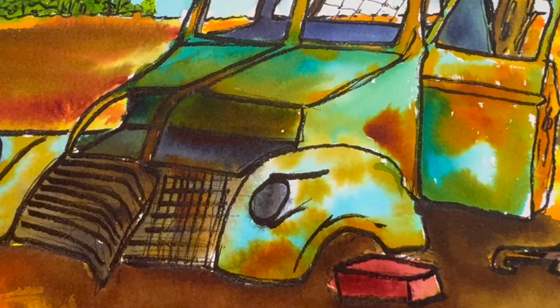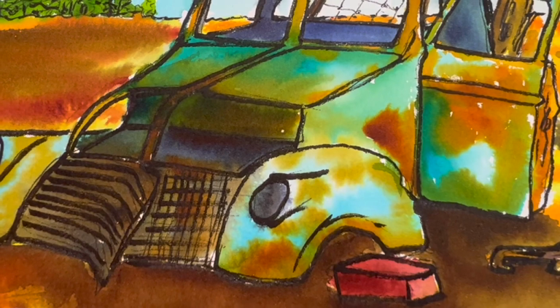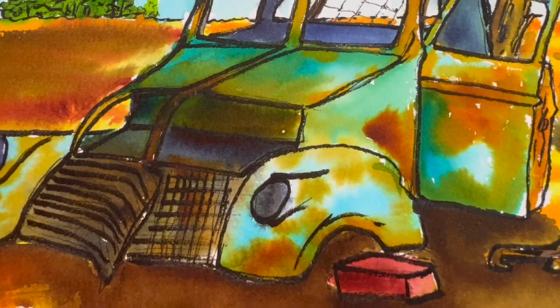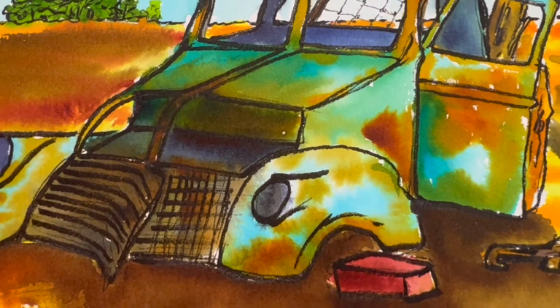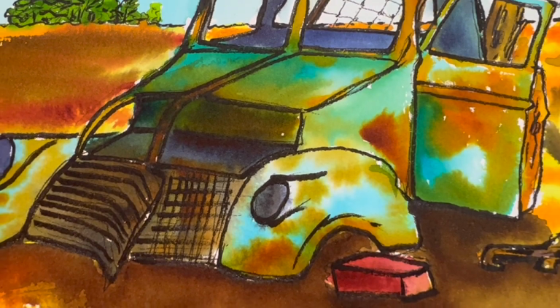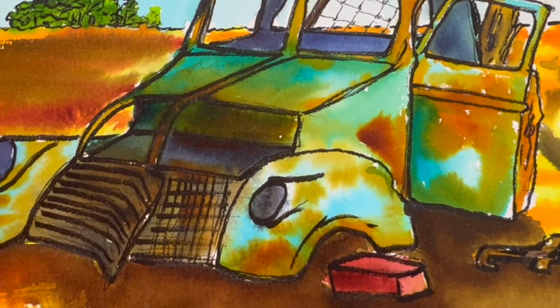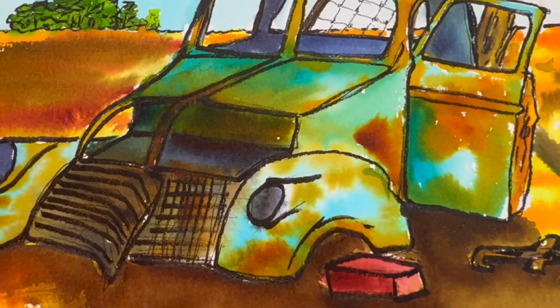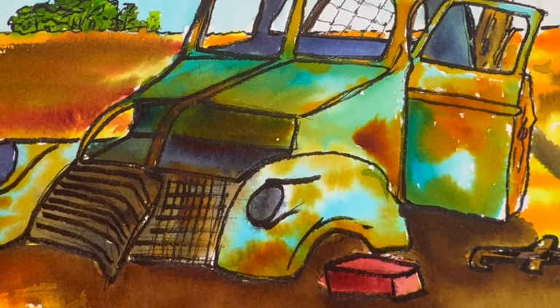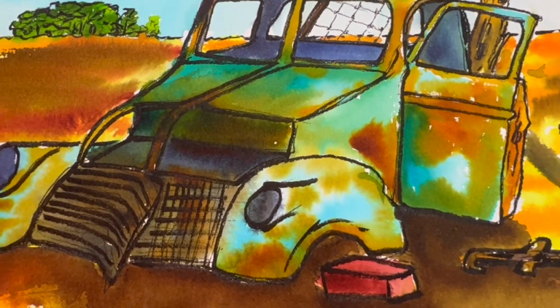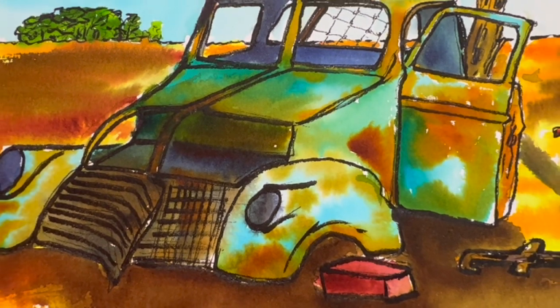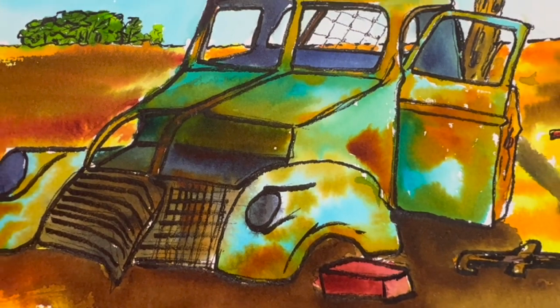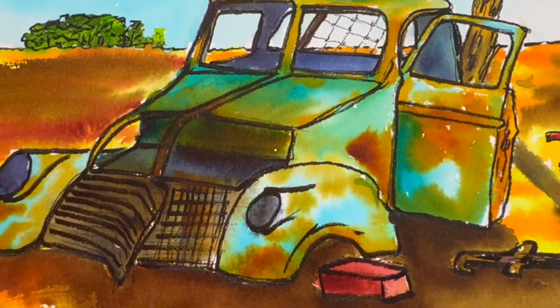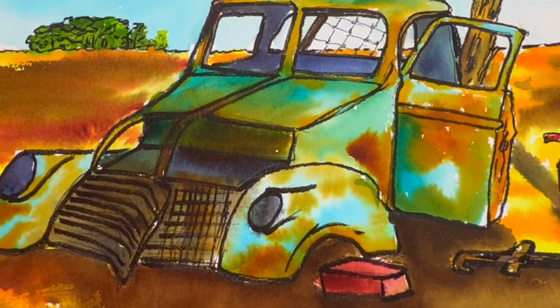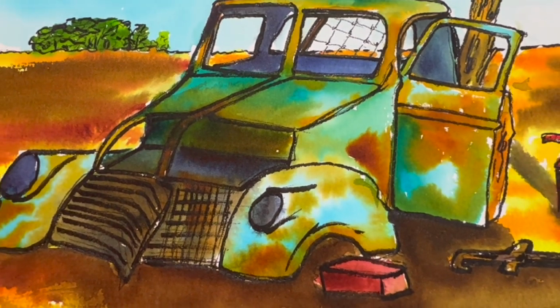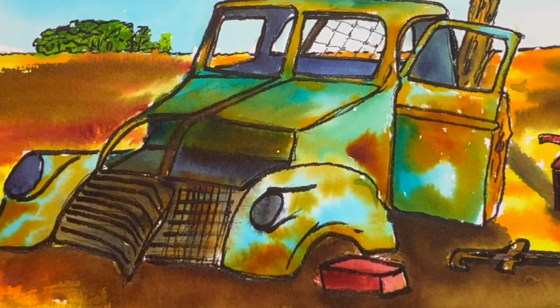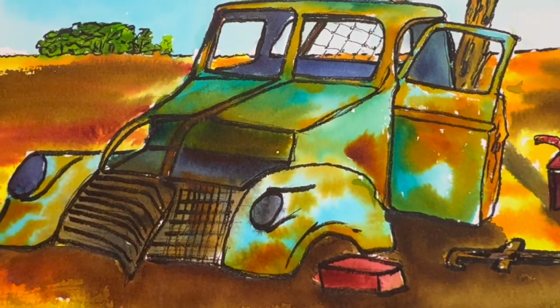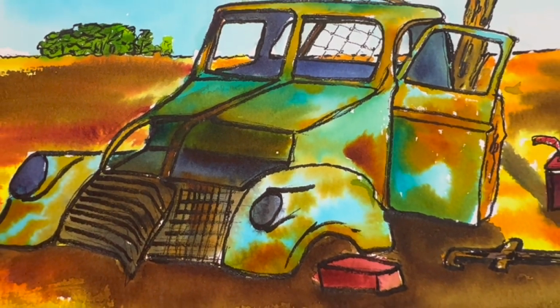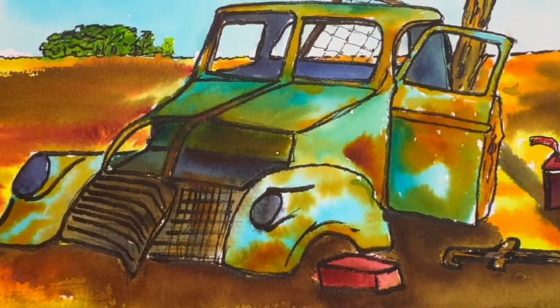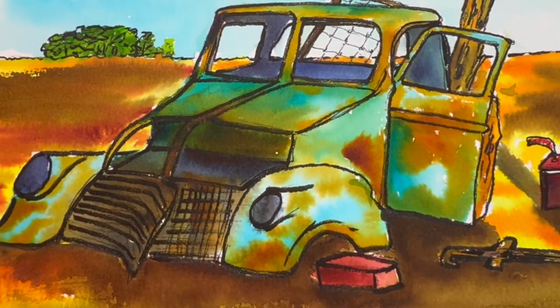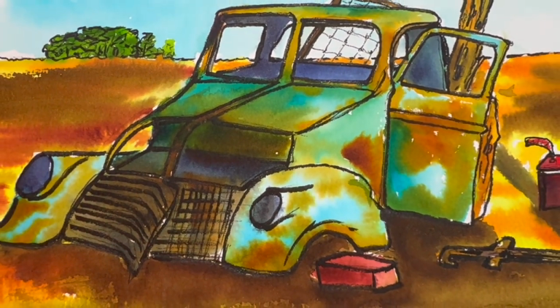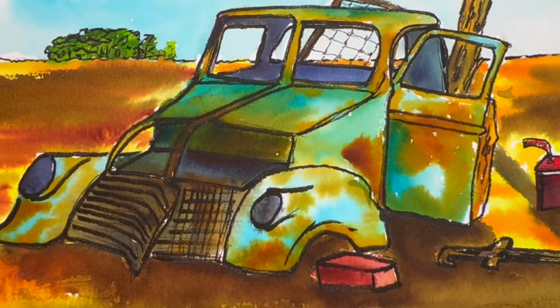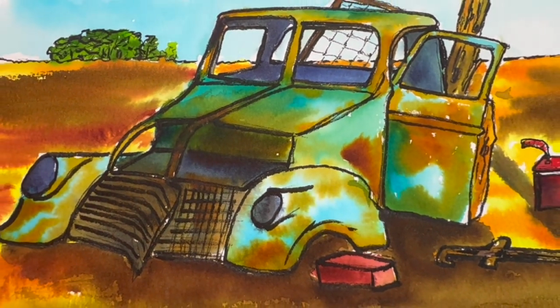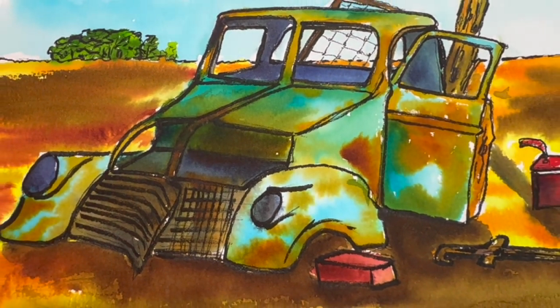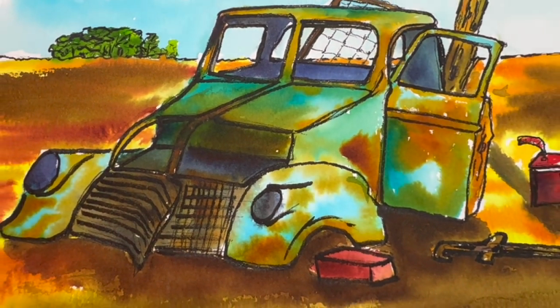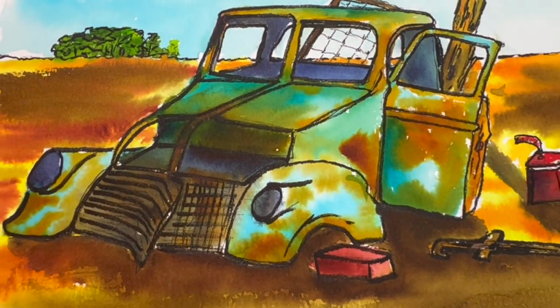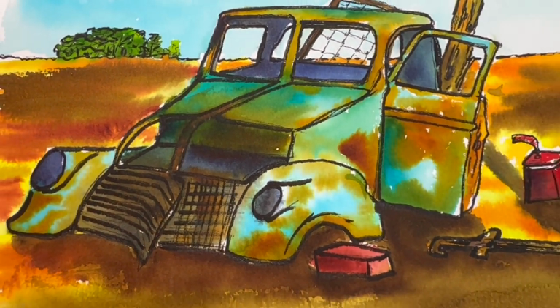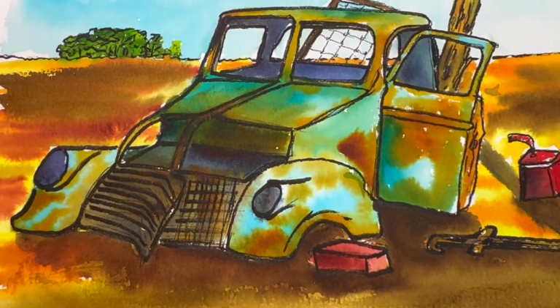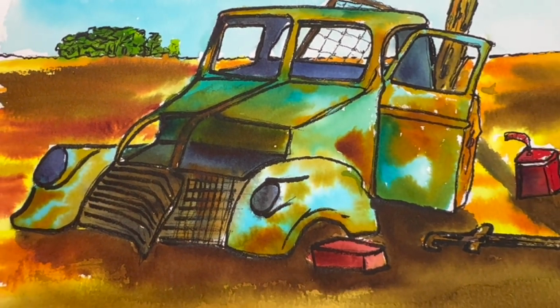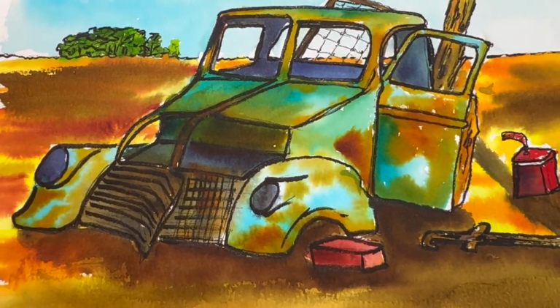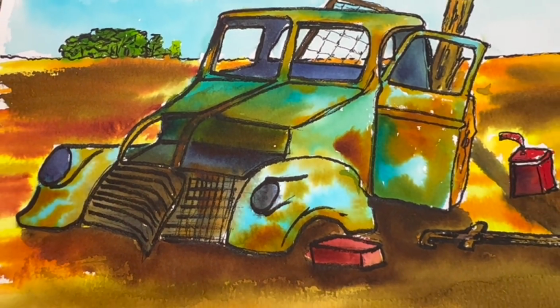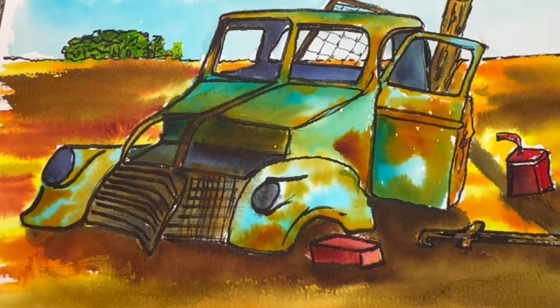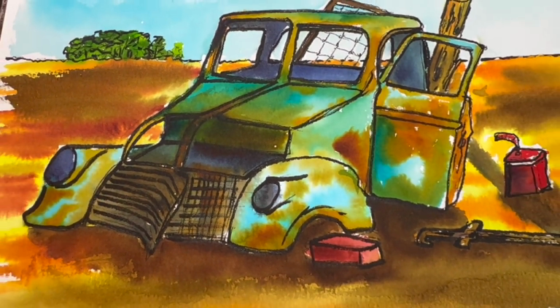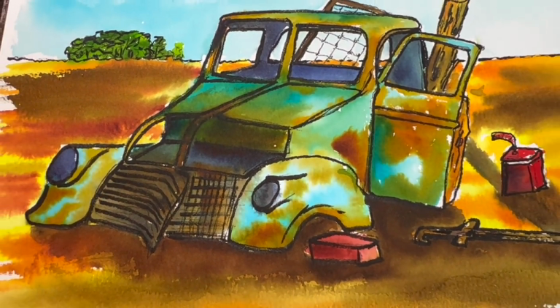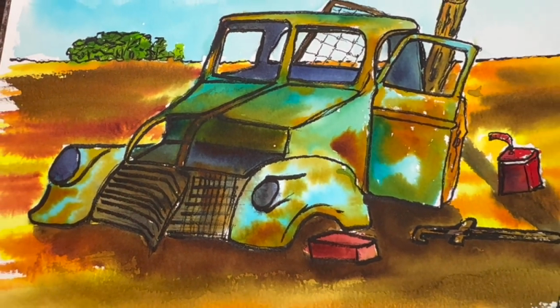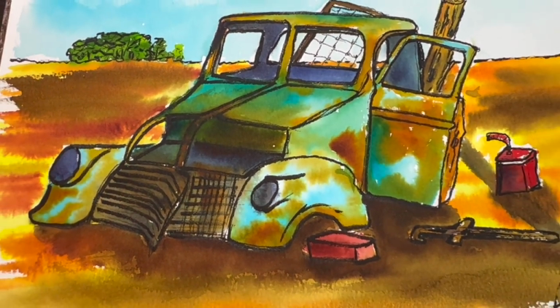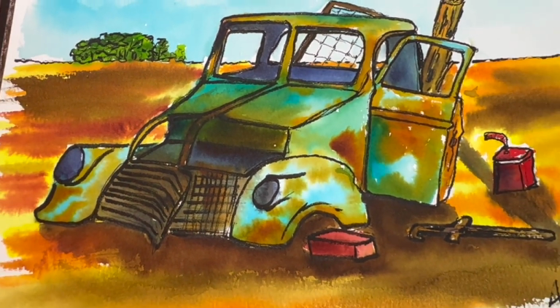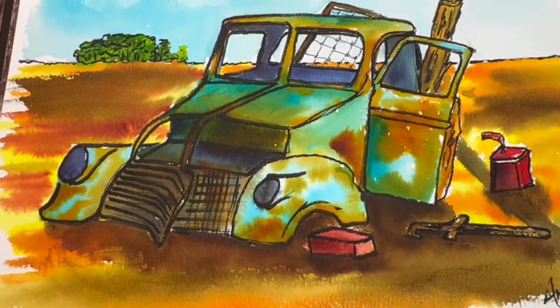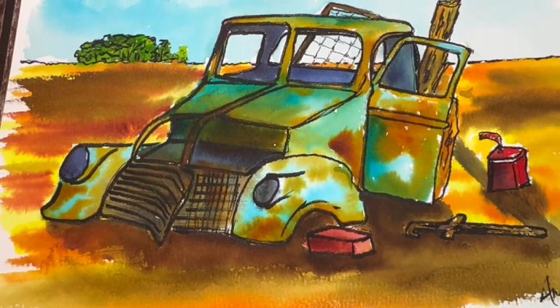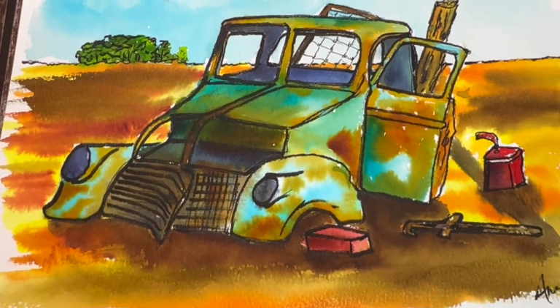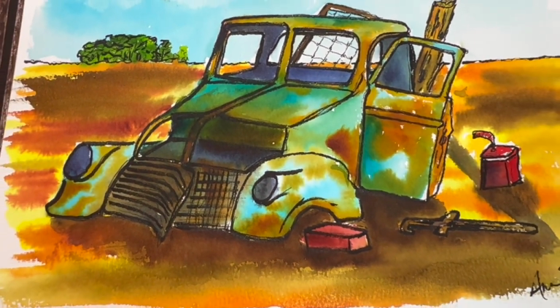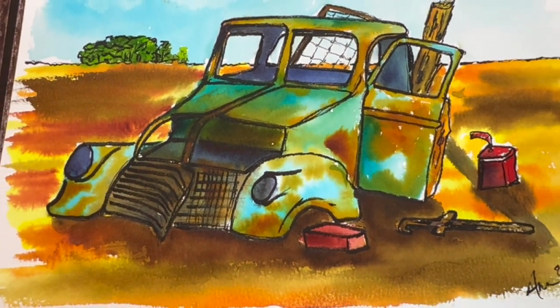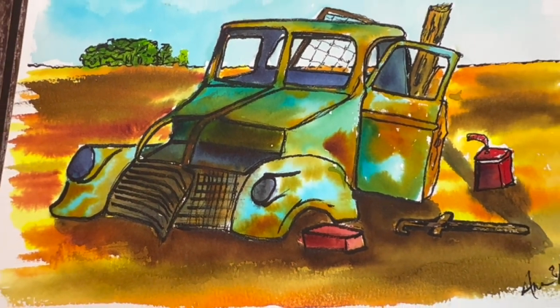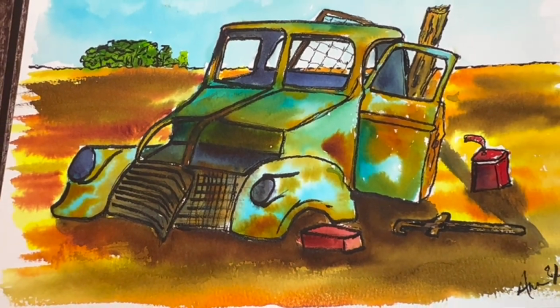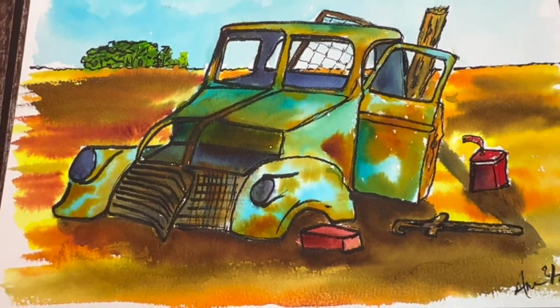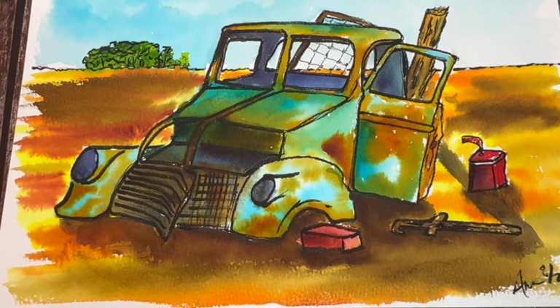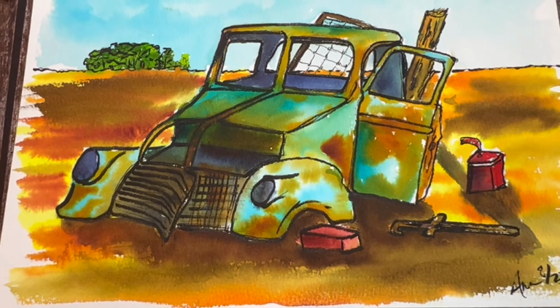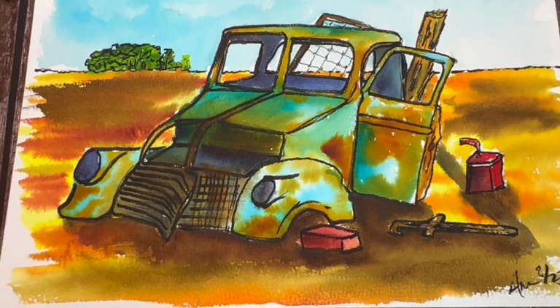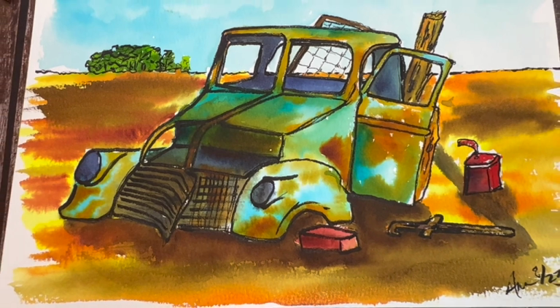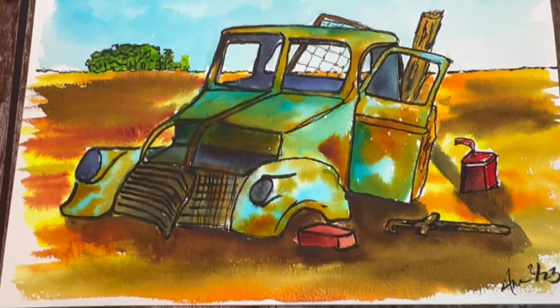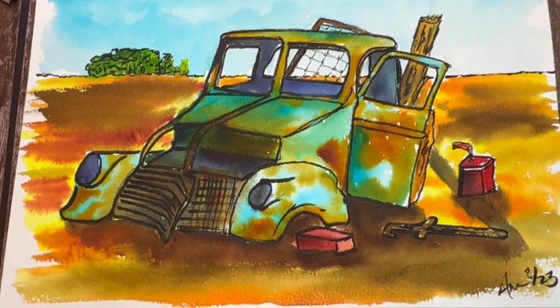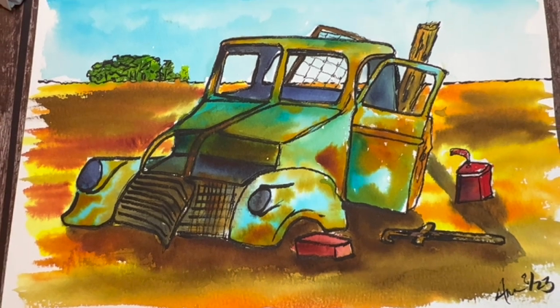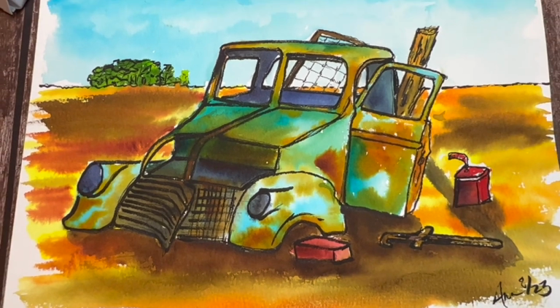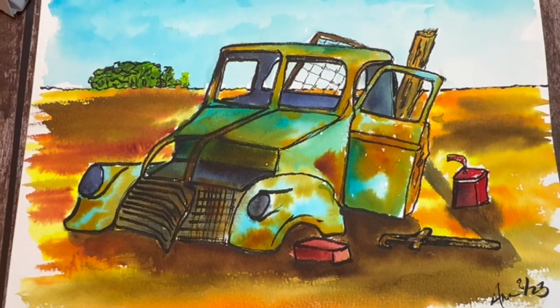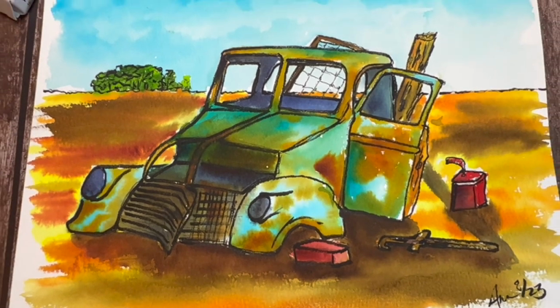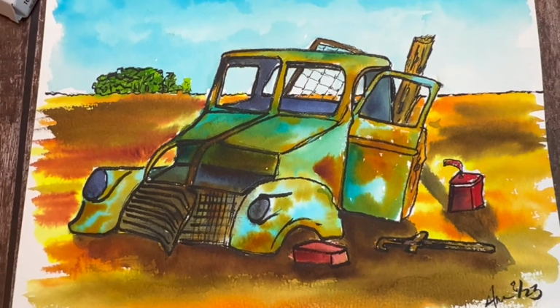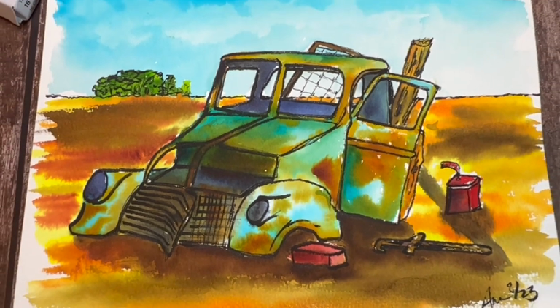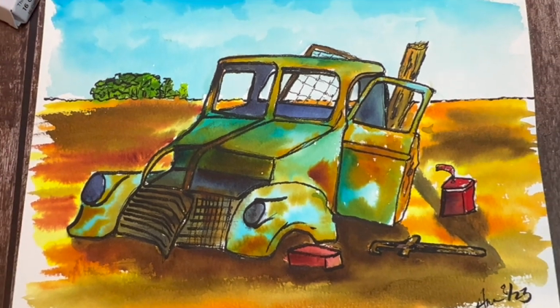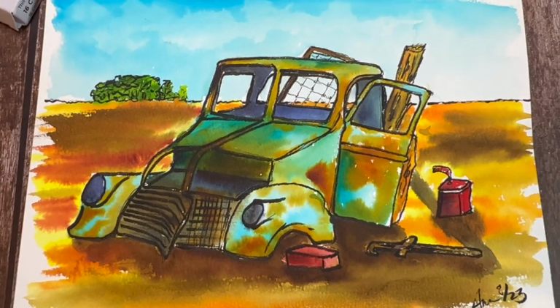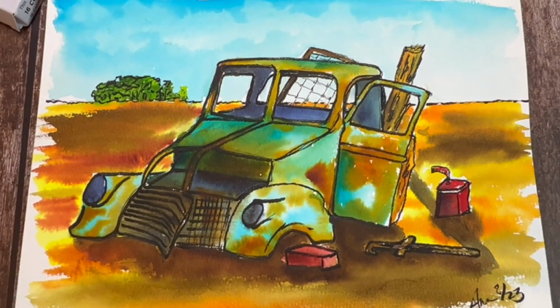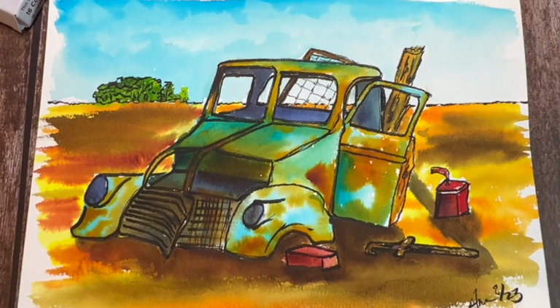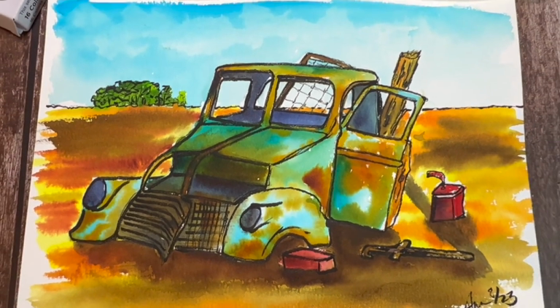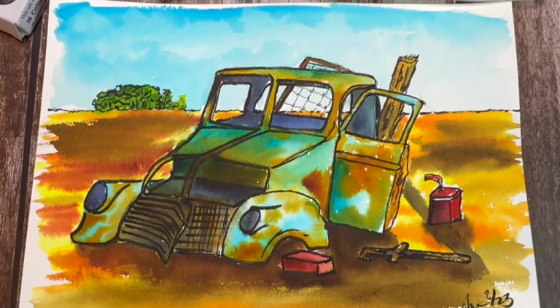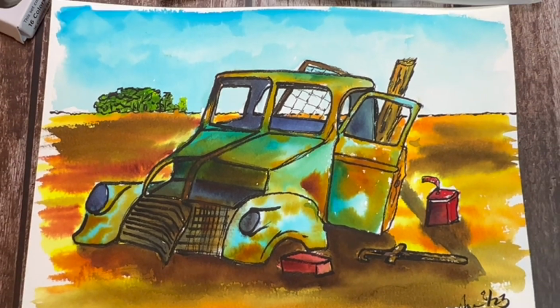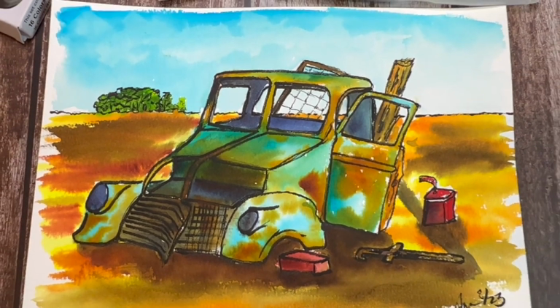Hi everybody, it's Anne with Art on the Creek and we are in my home studio in Parker, Colorado, but I have a big surprise for you.